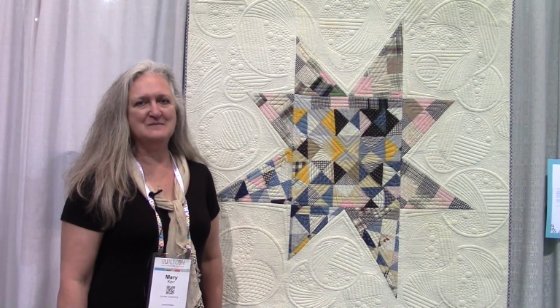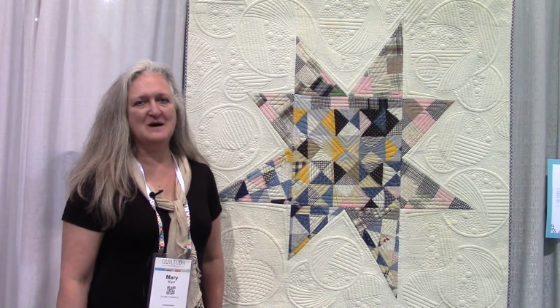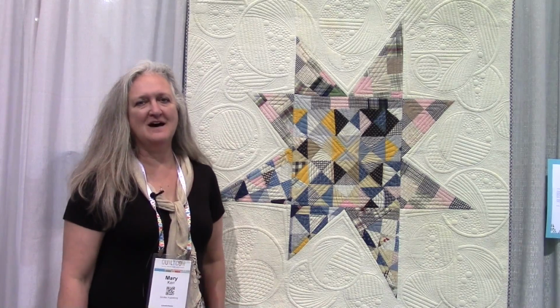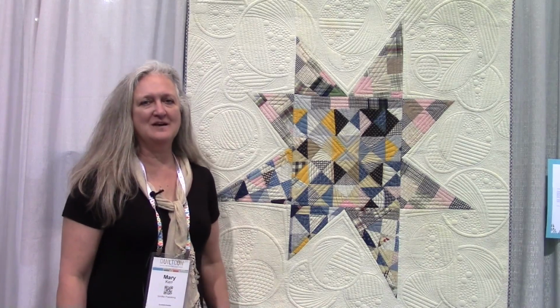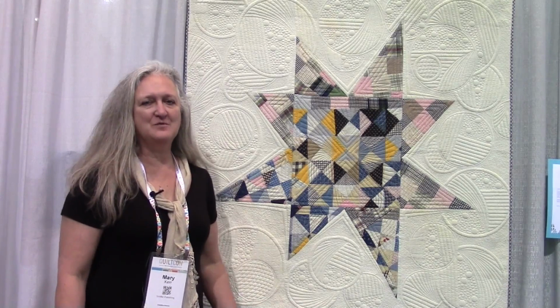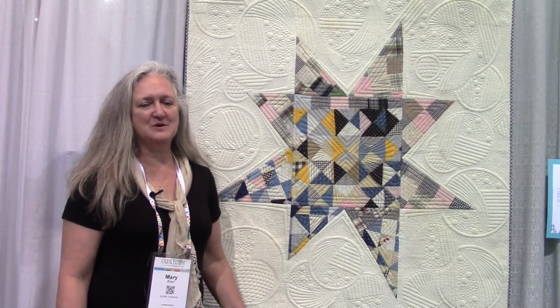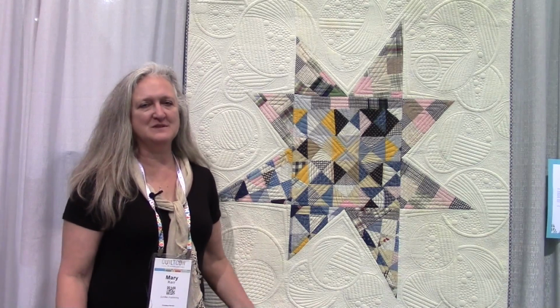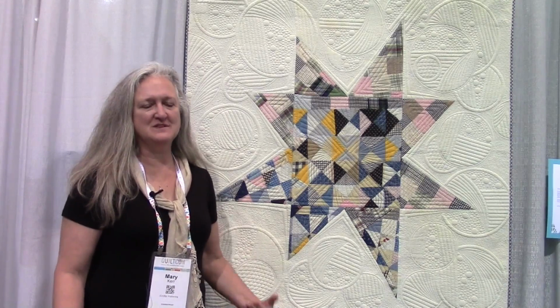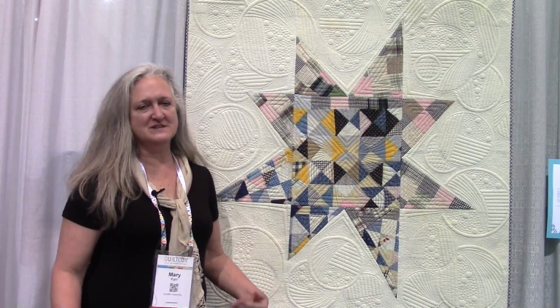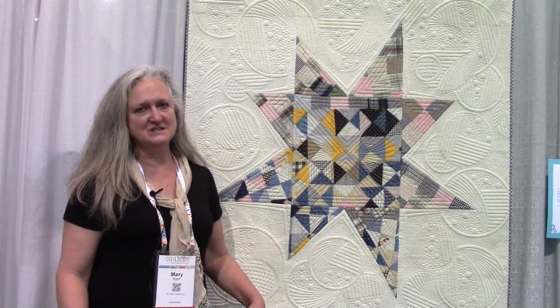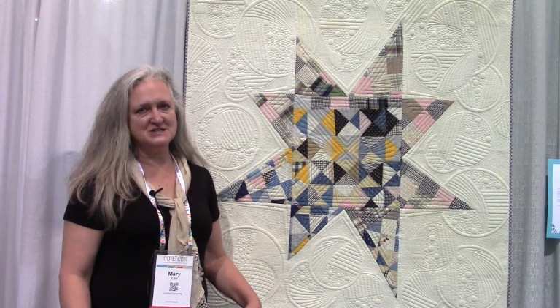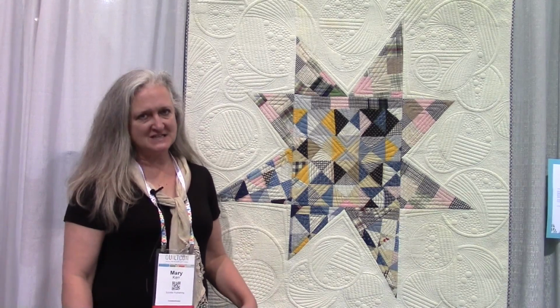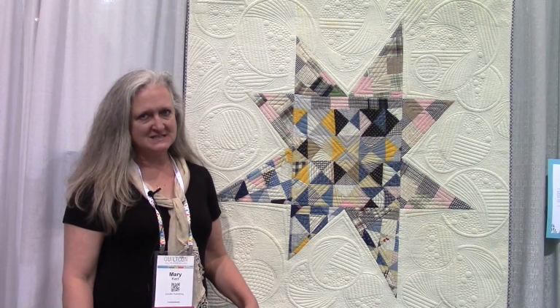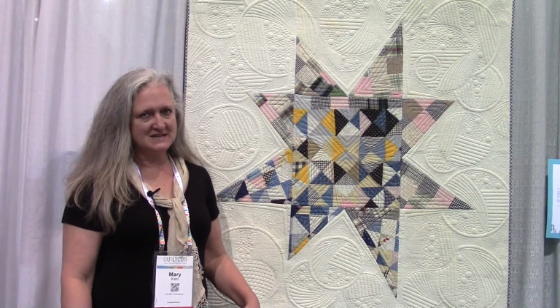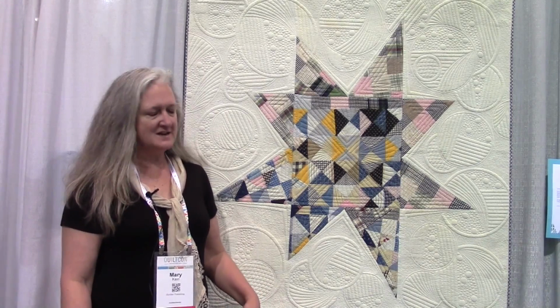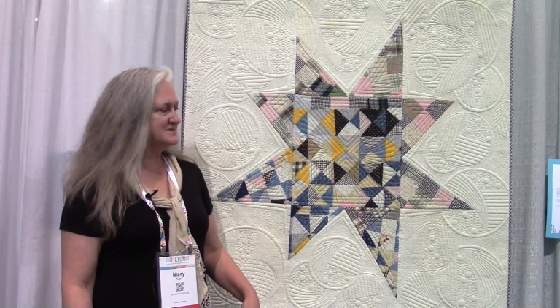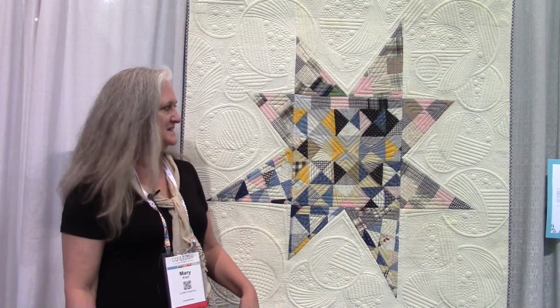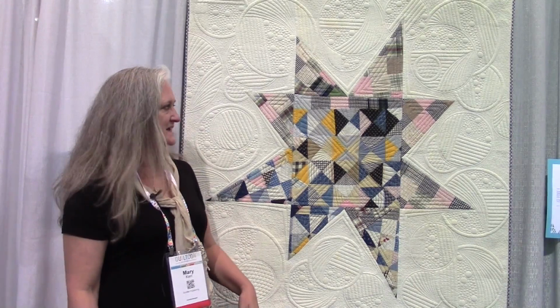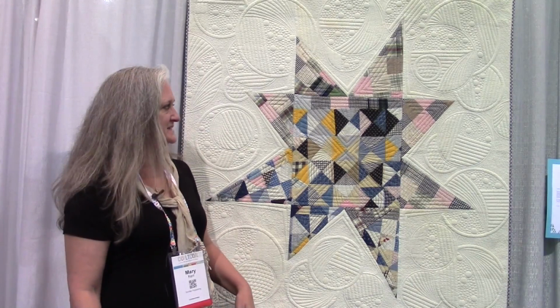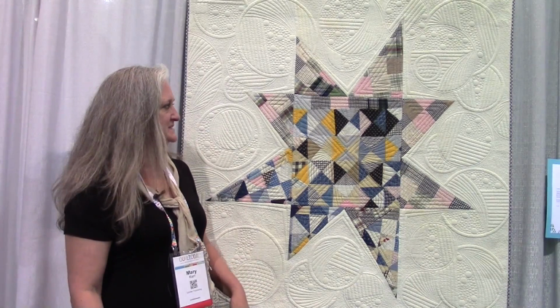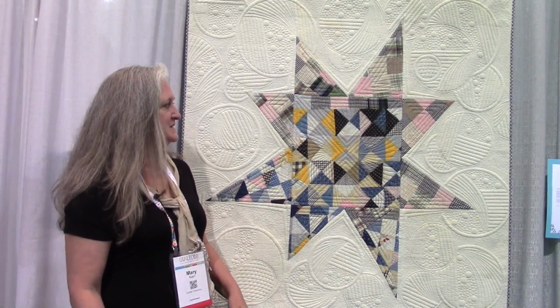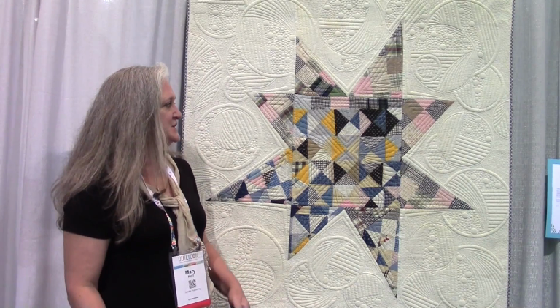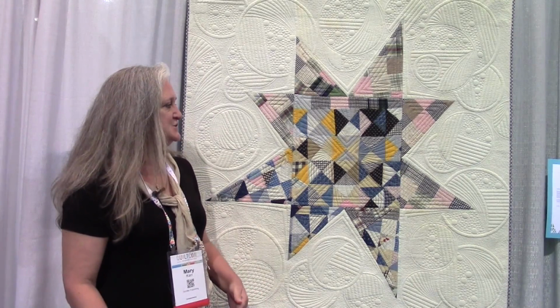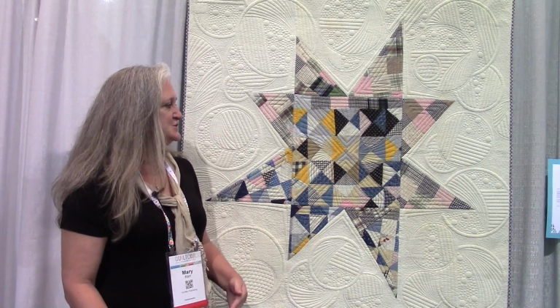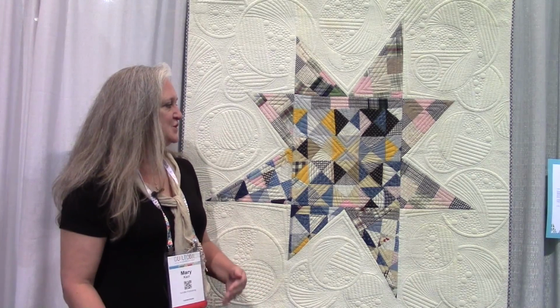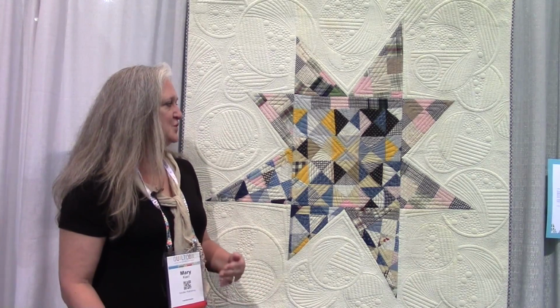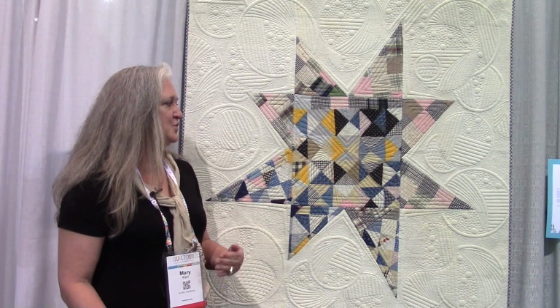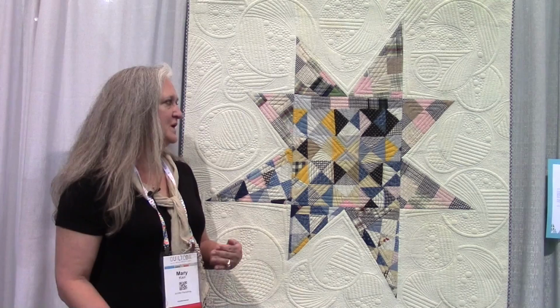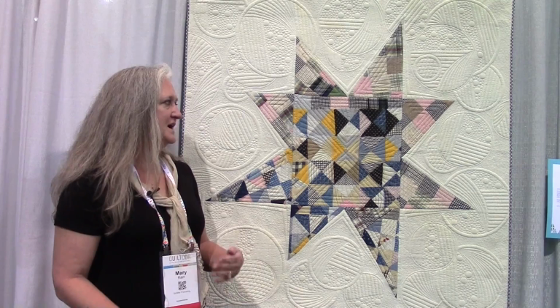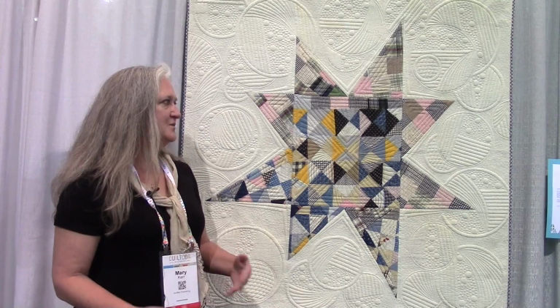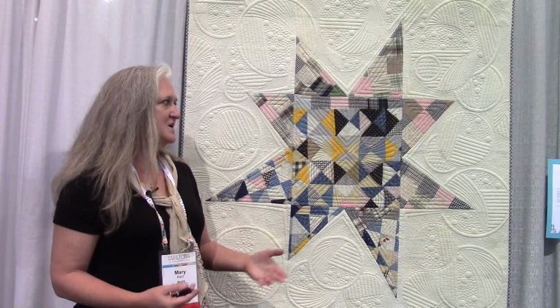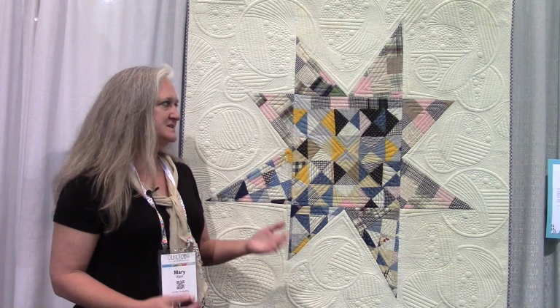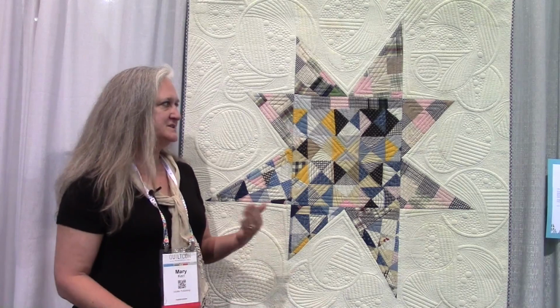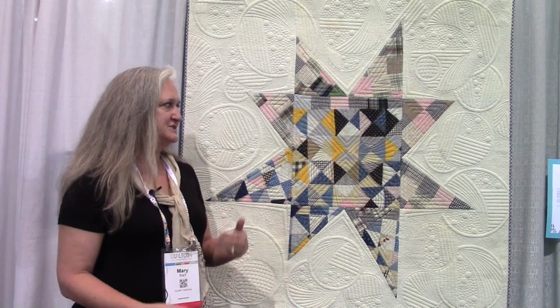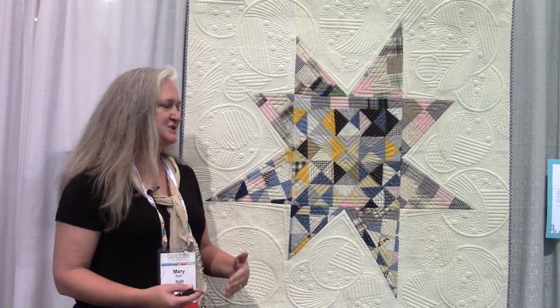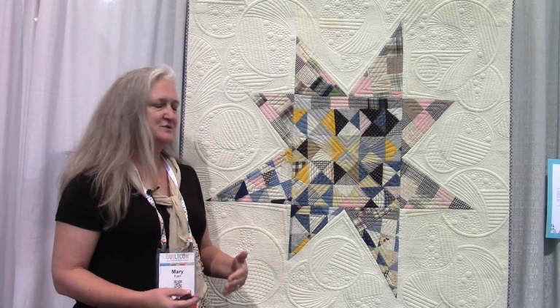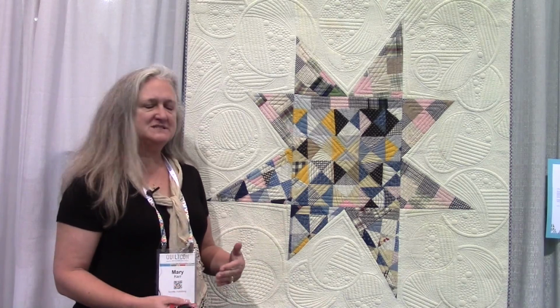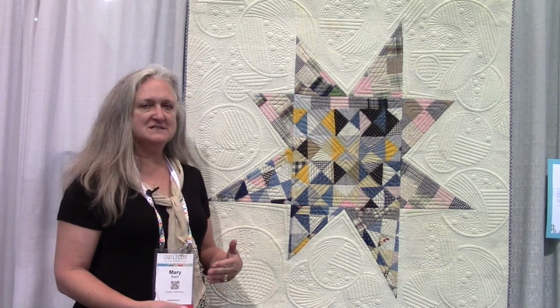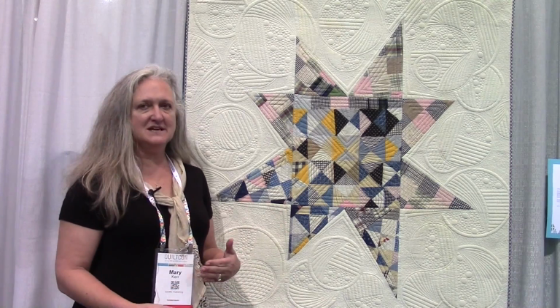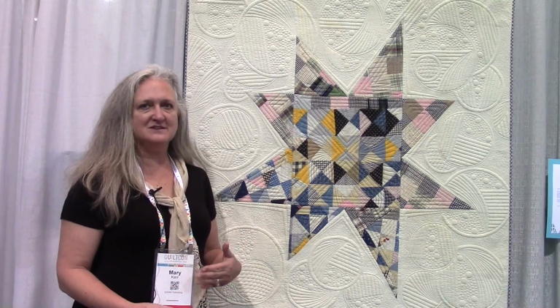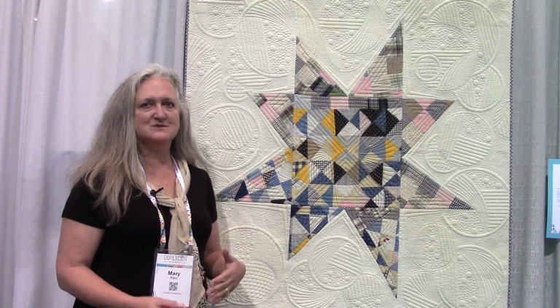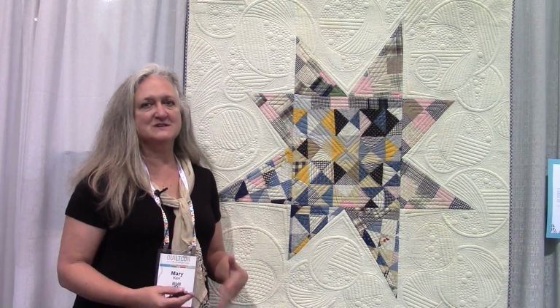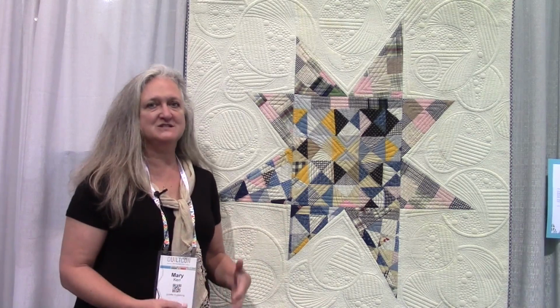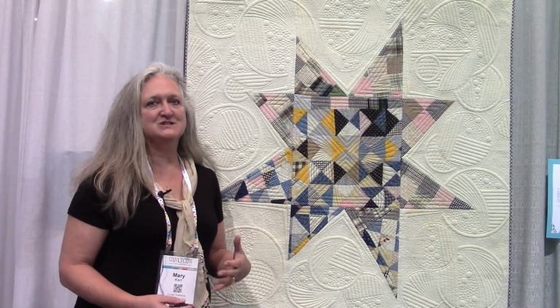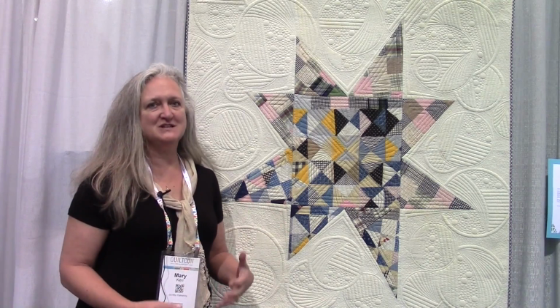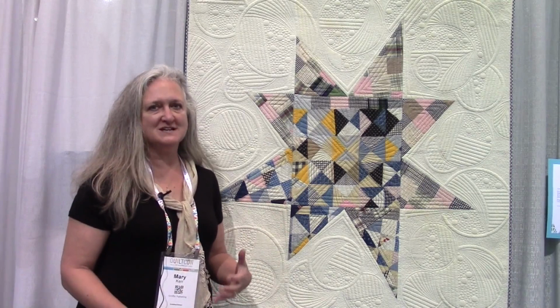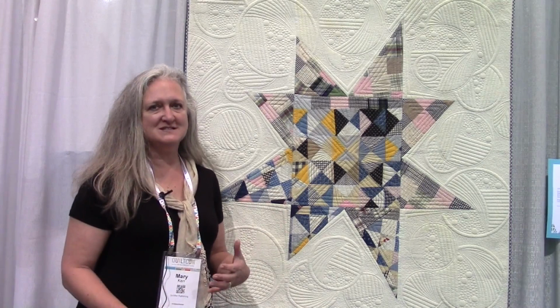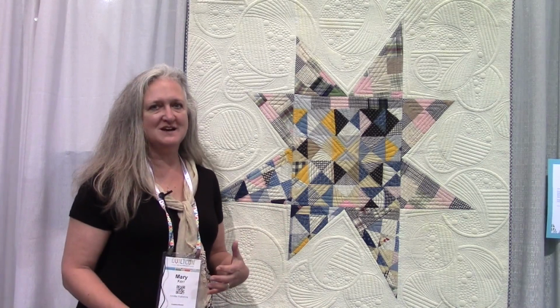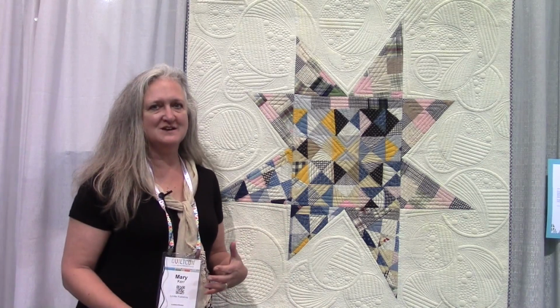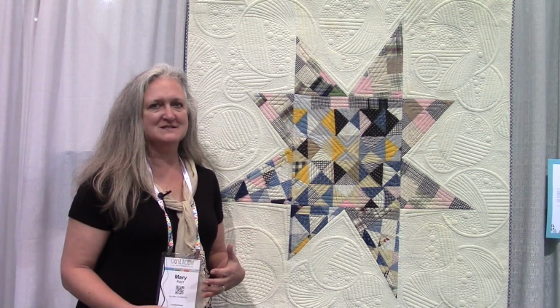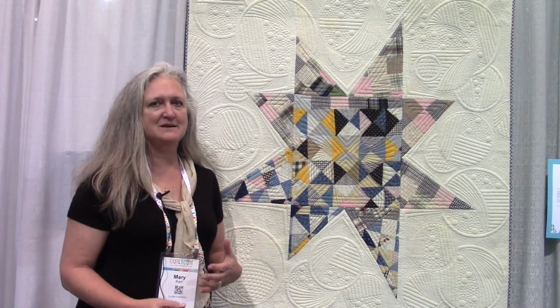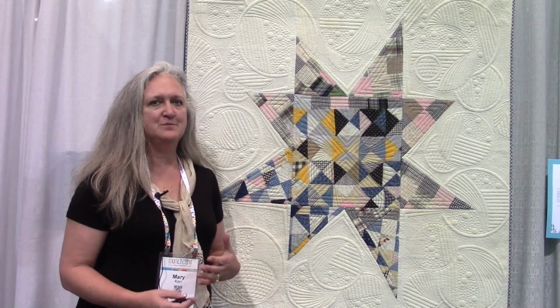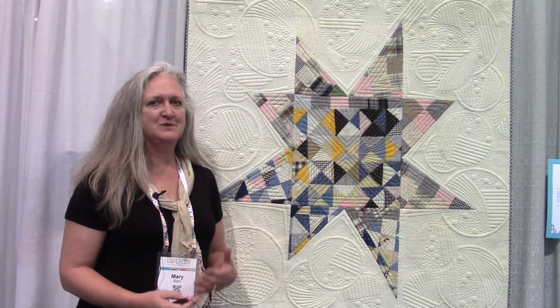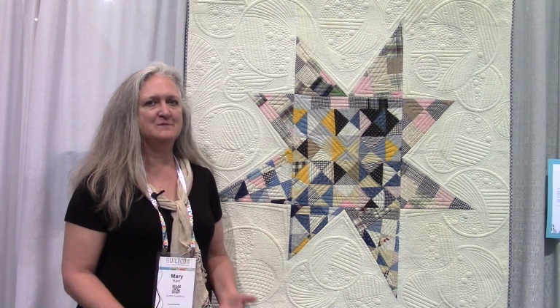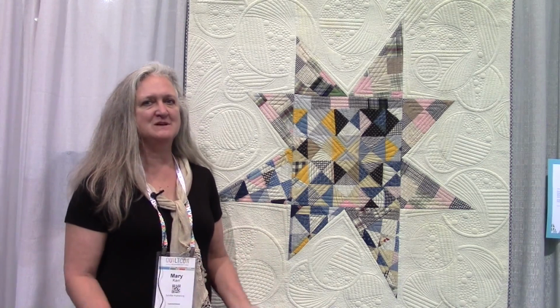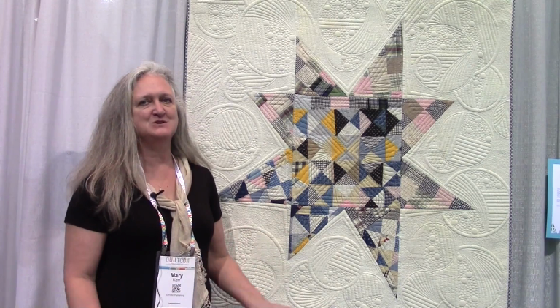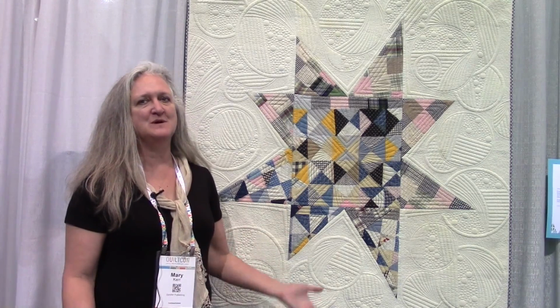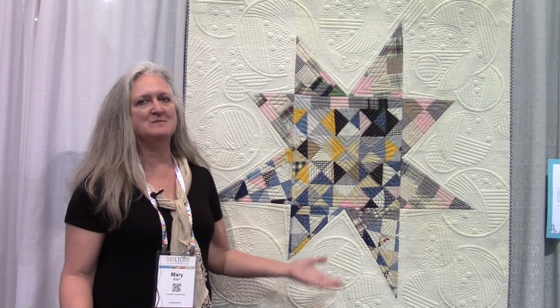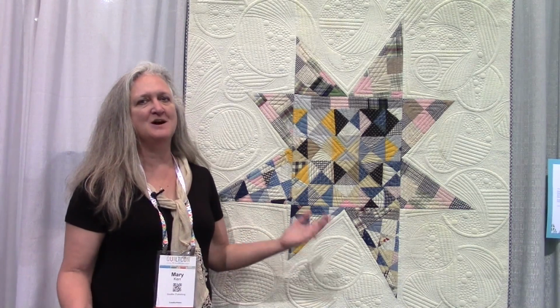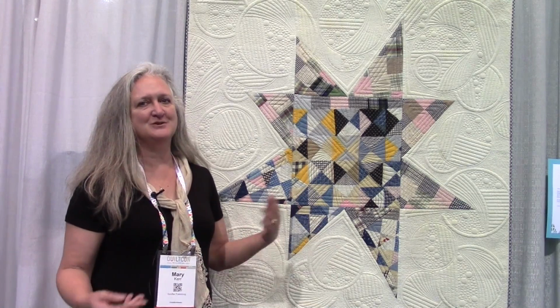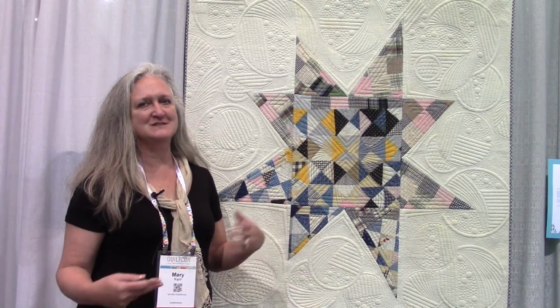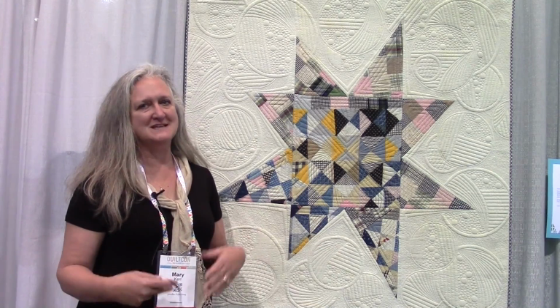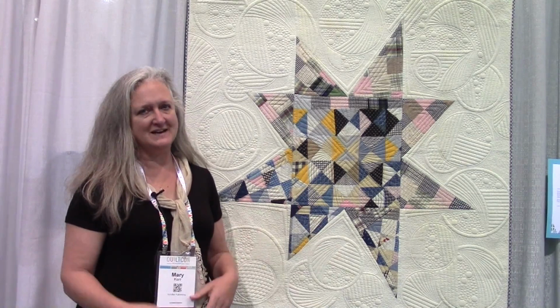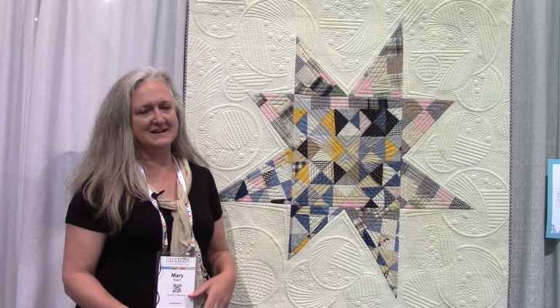I work with vintage textiles, and what I wanted to do is take those vintage textiles and put them into a modern setting.